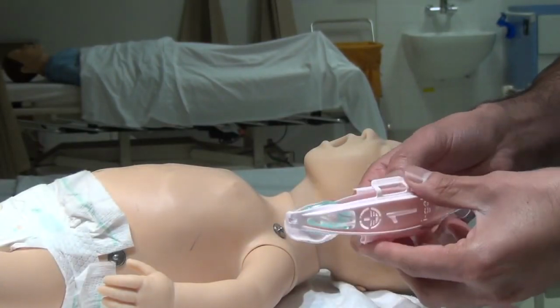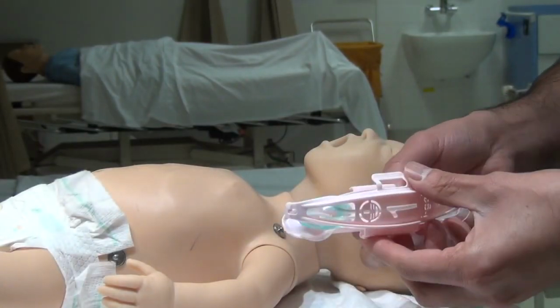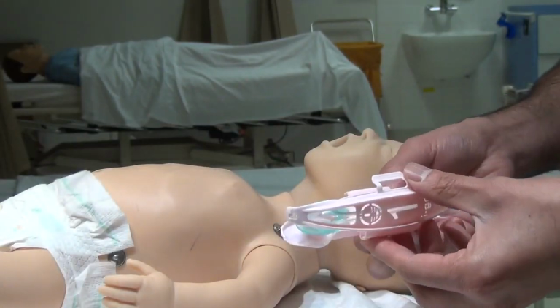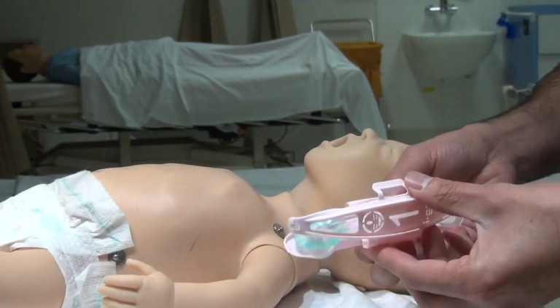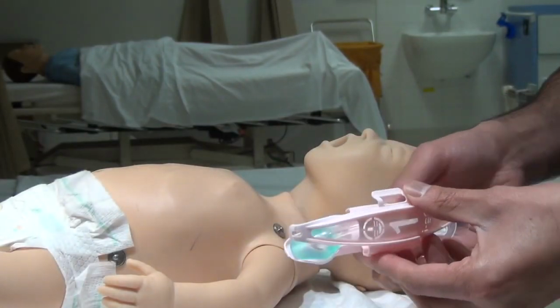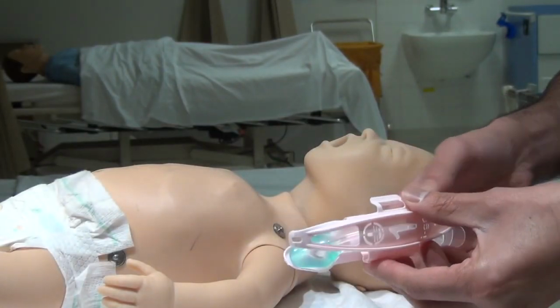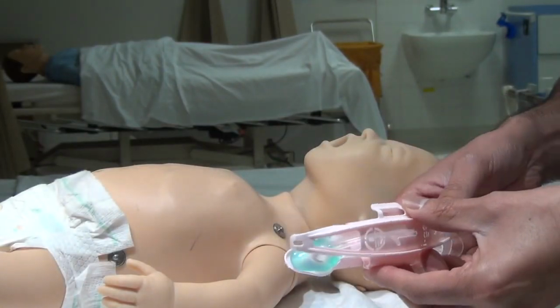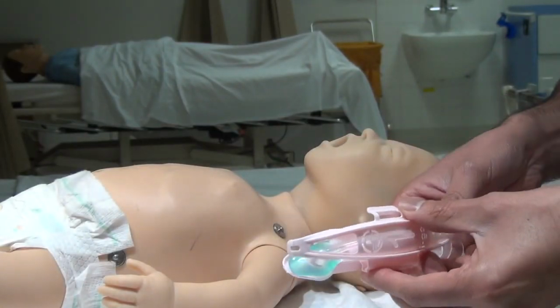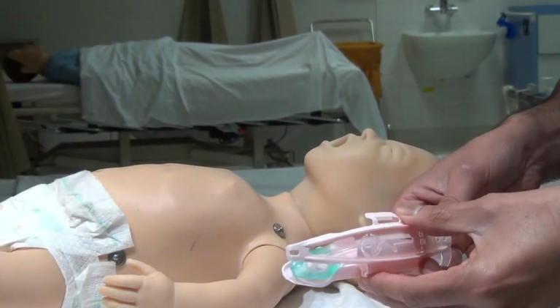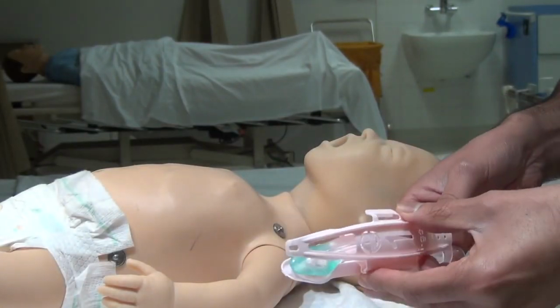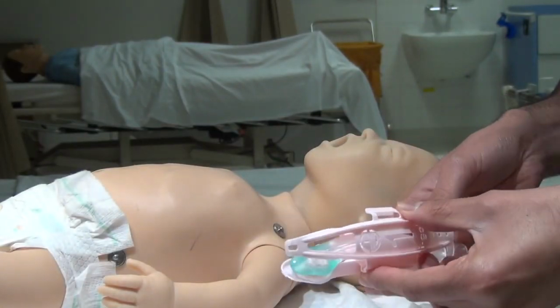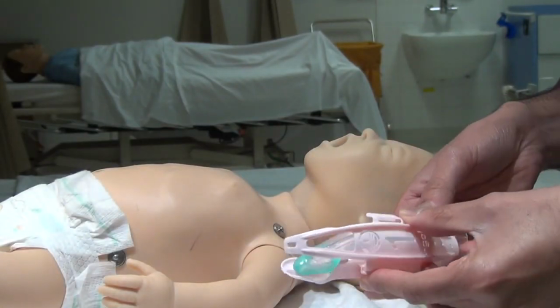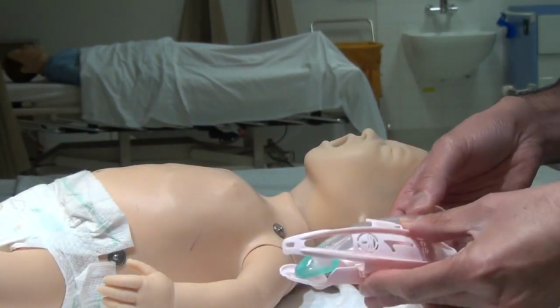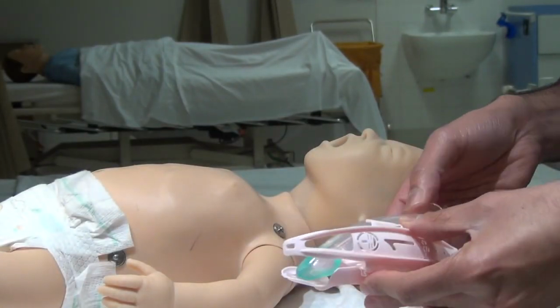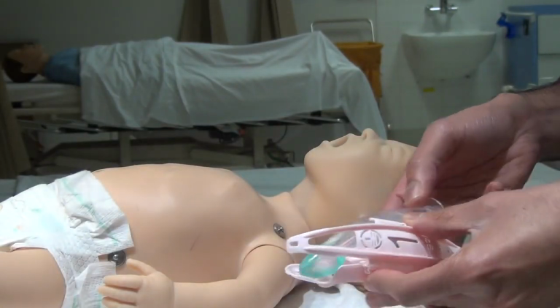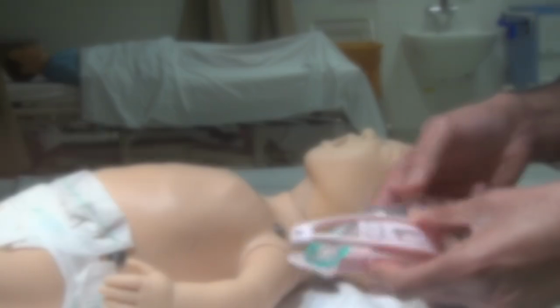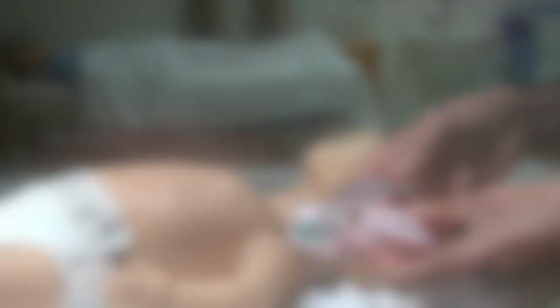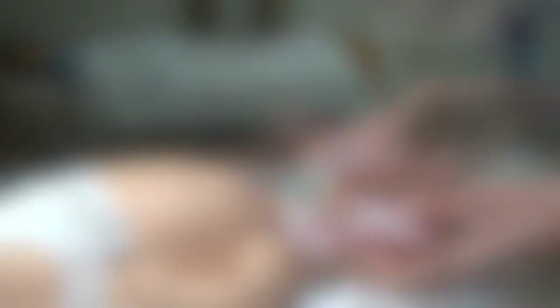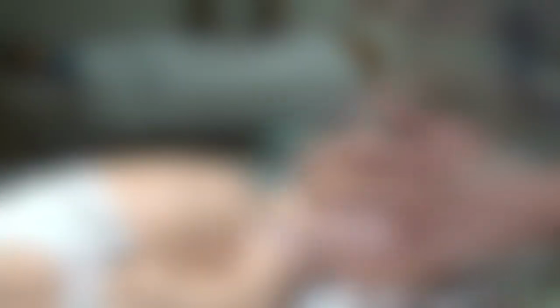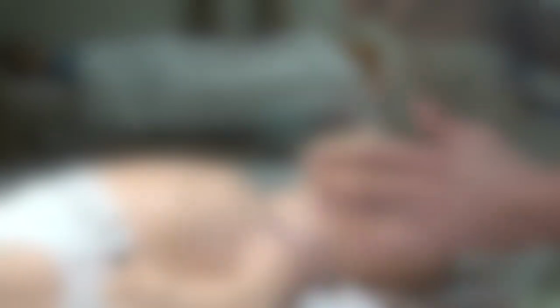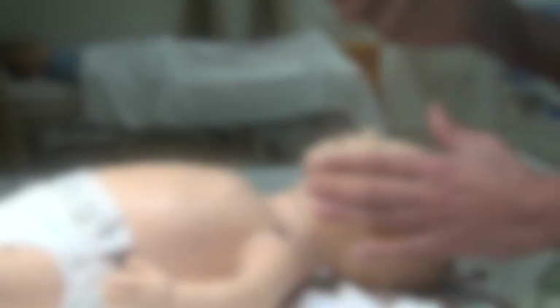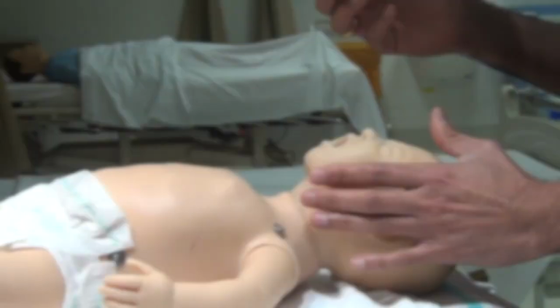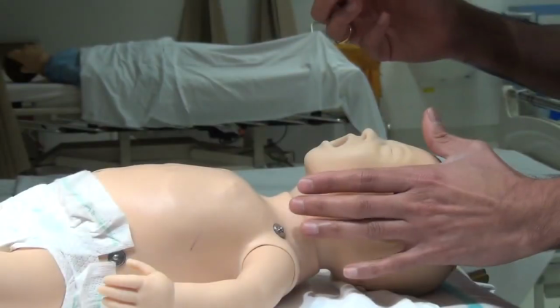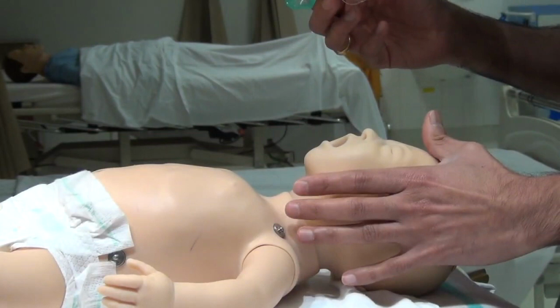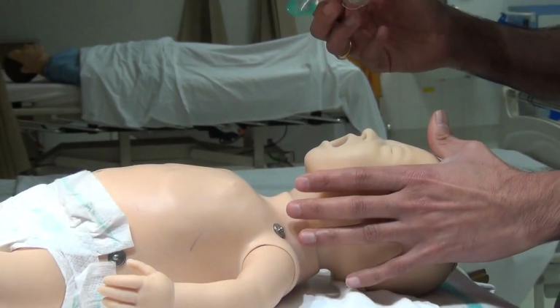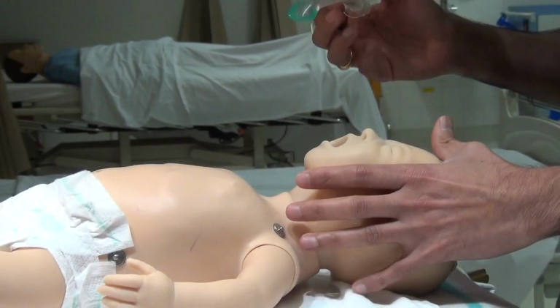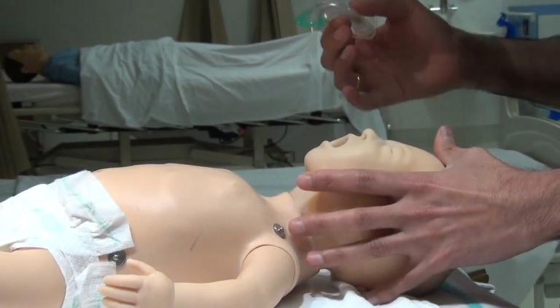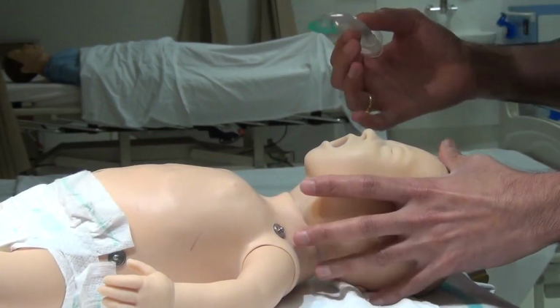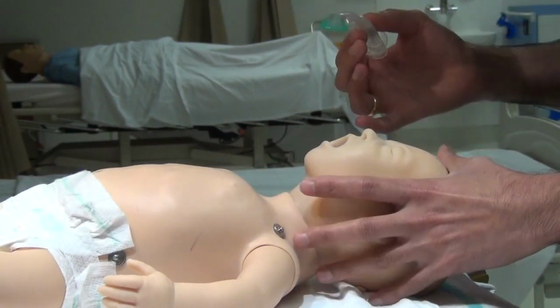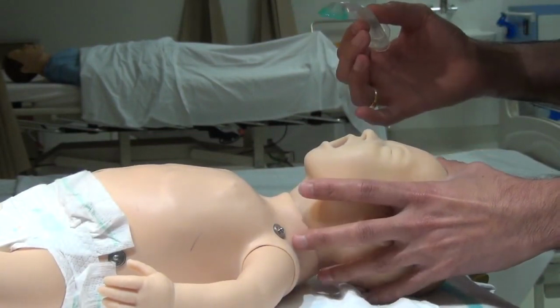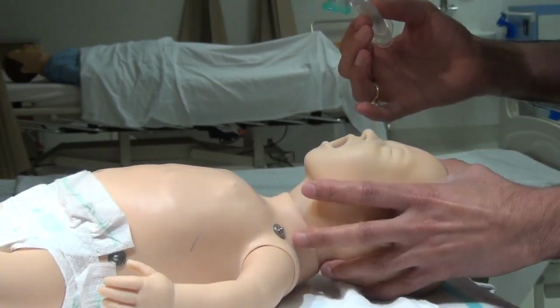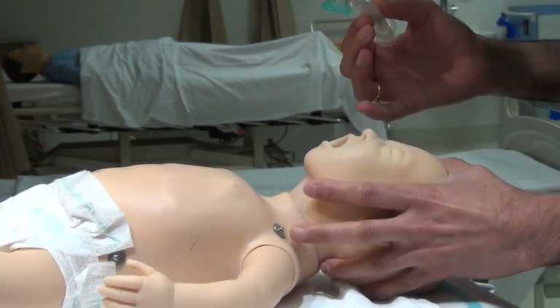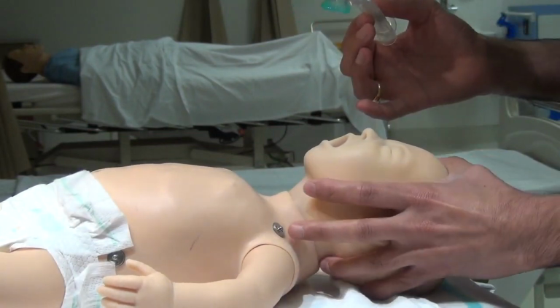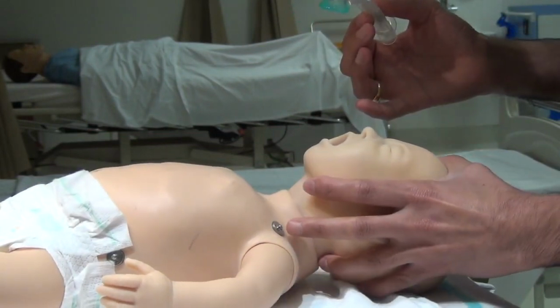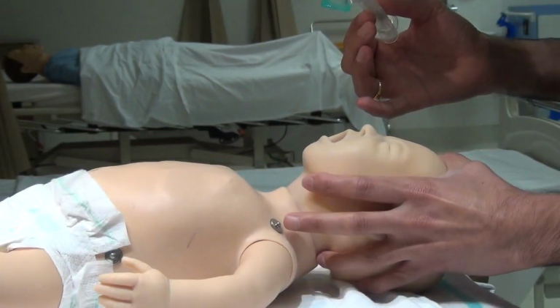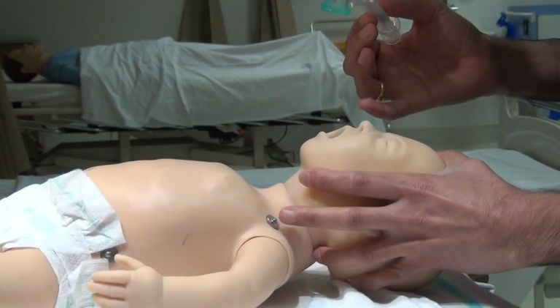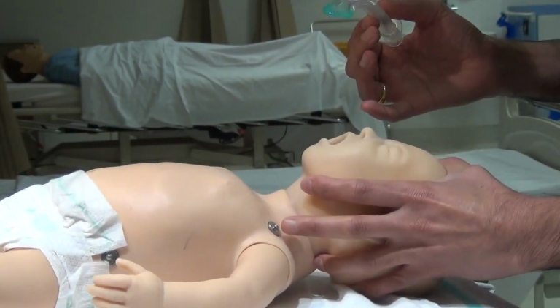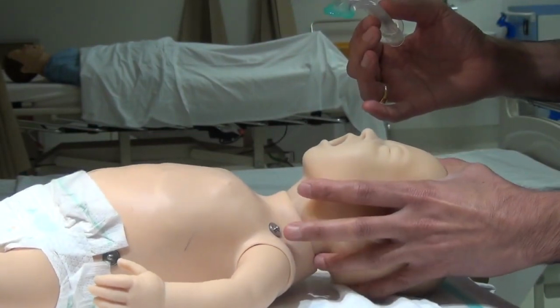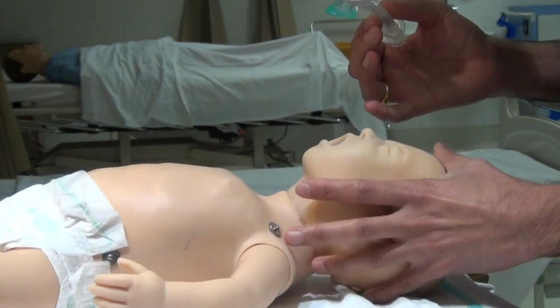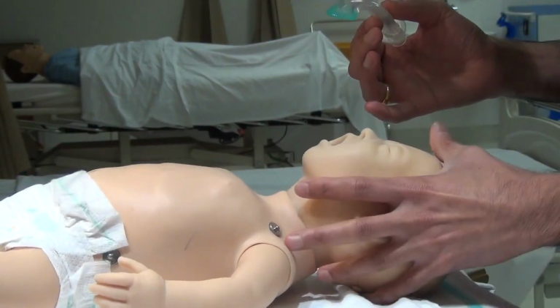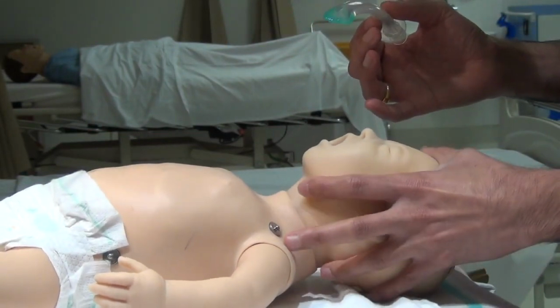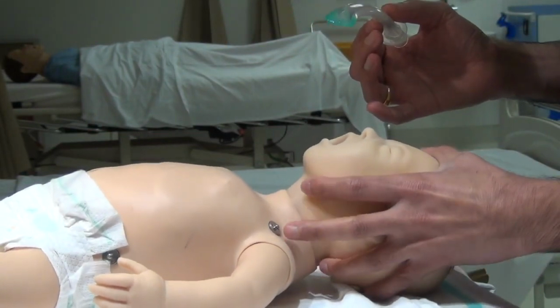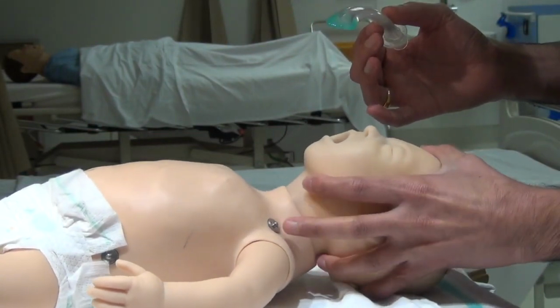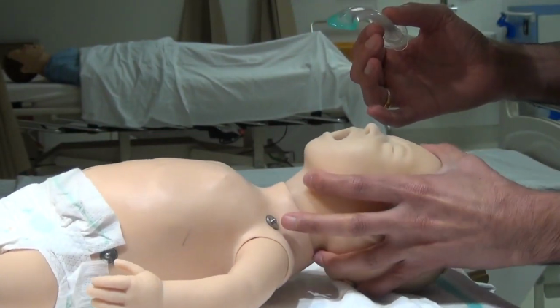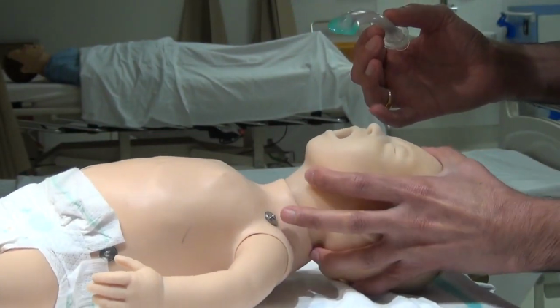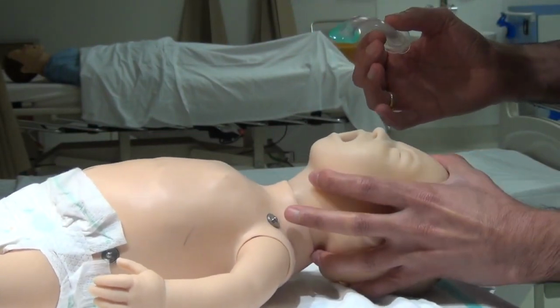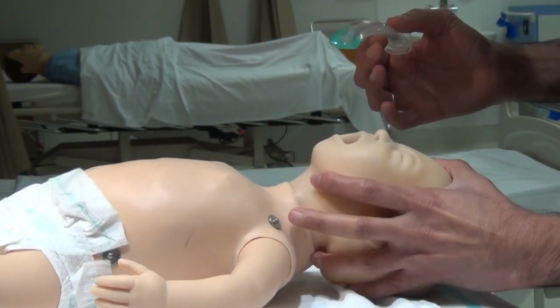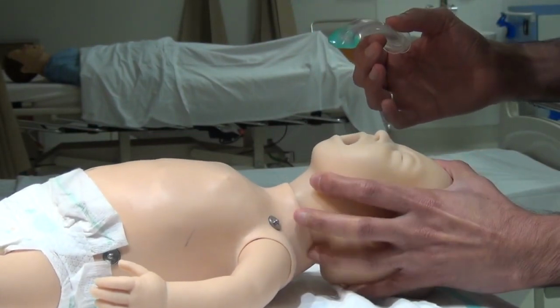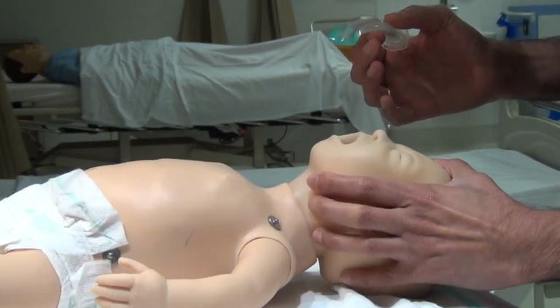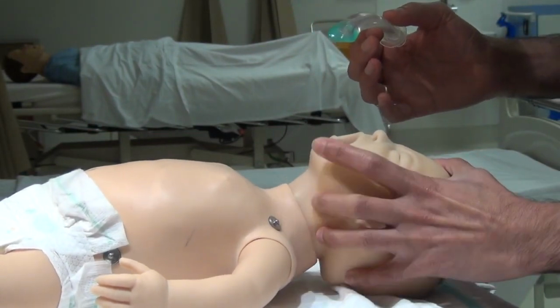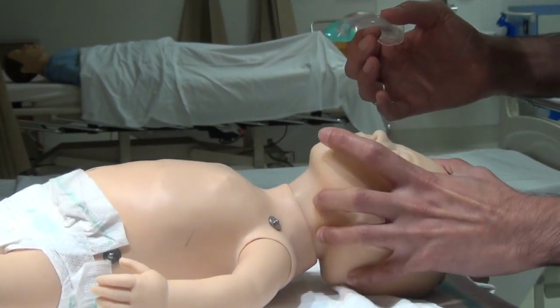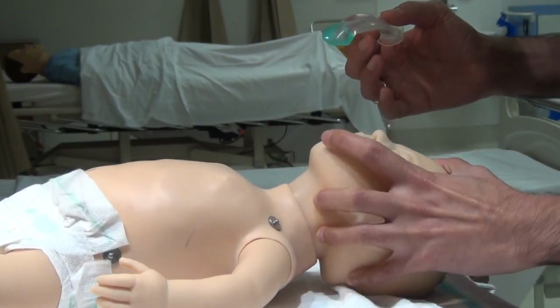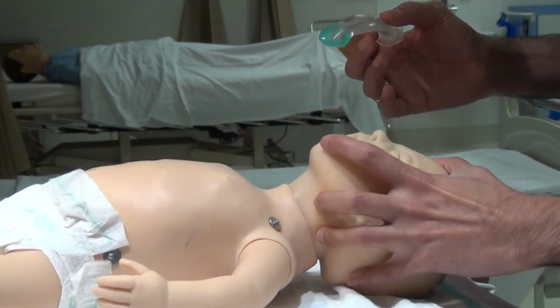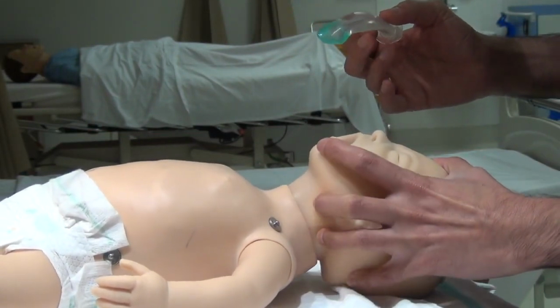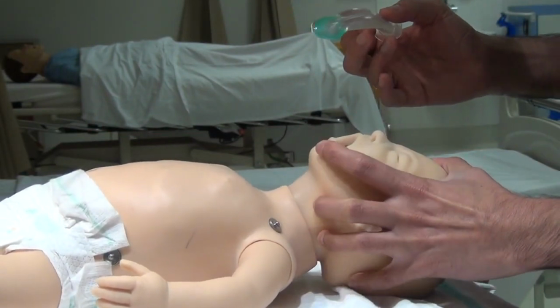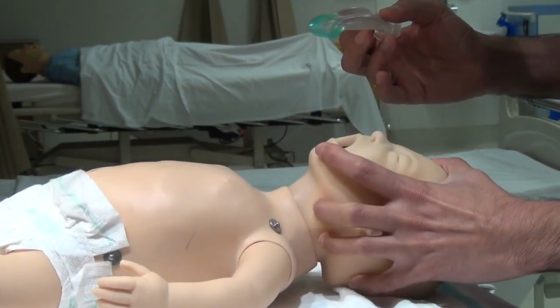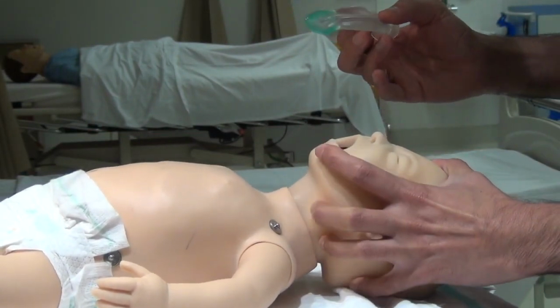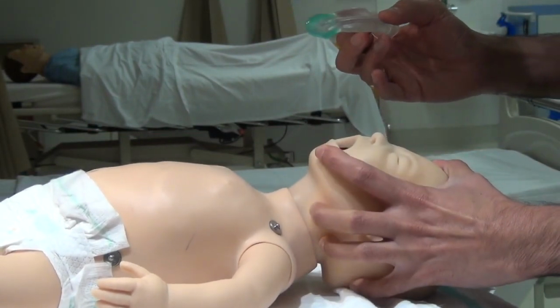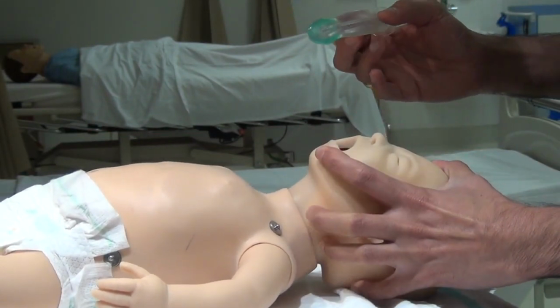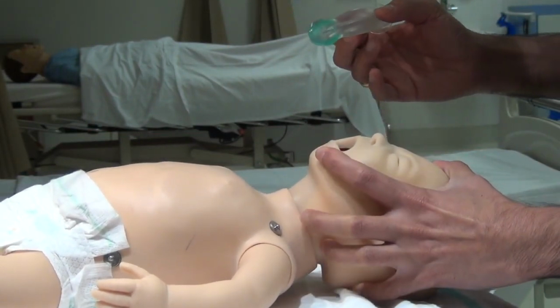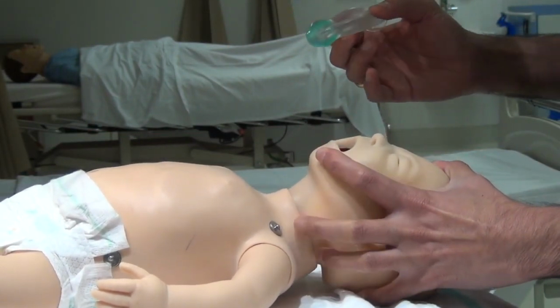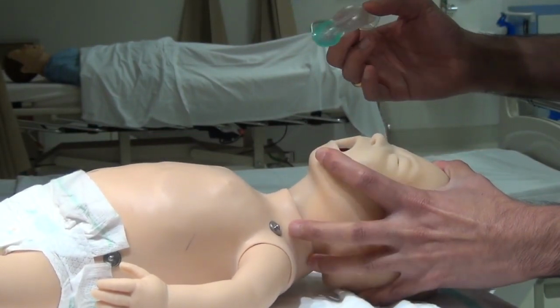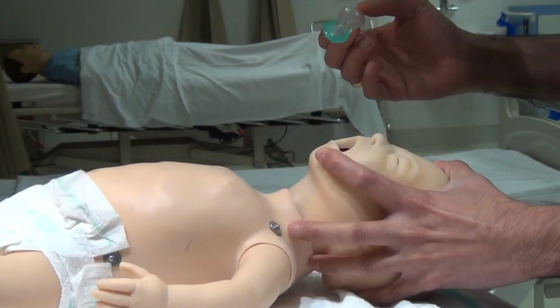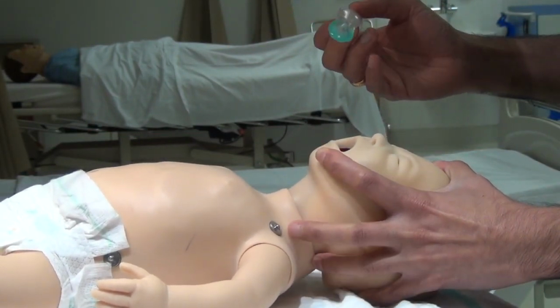Take the iGel out of the plastic enclosure. With the baby's head in the sniffing position, gently open the baby's mouth.